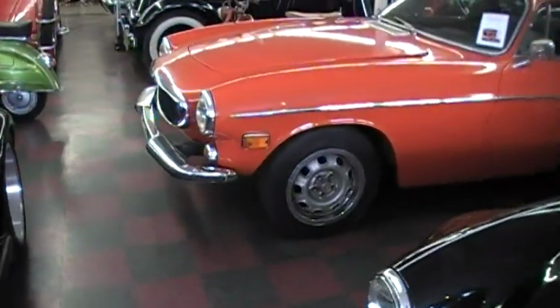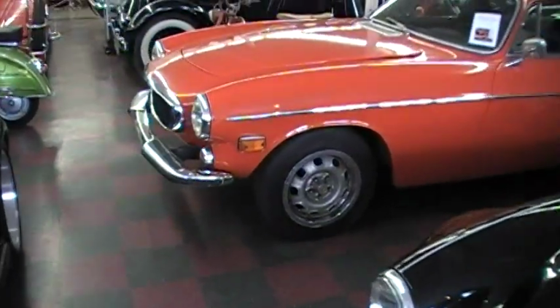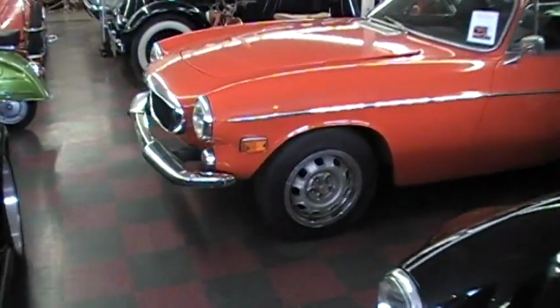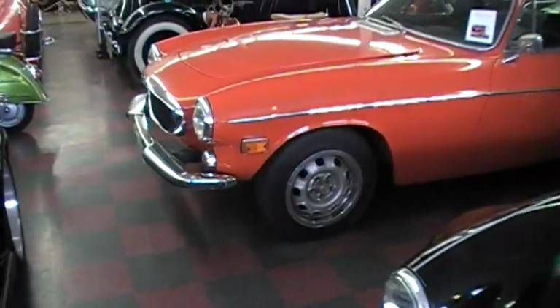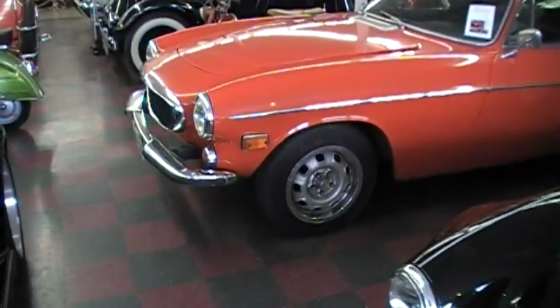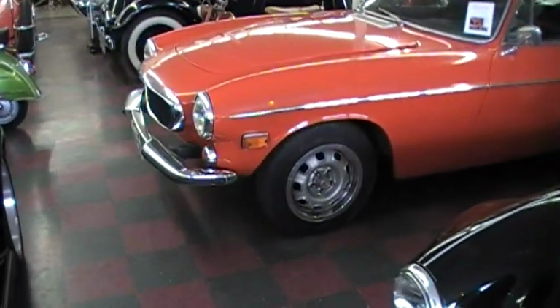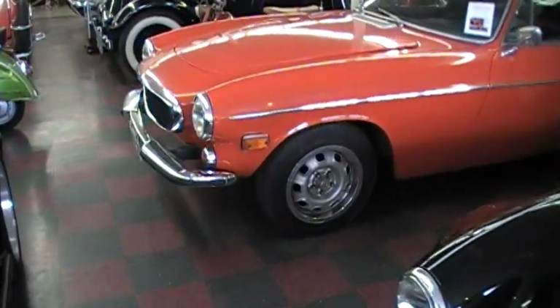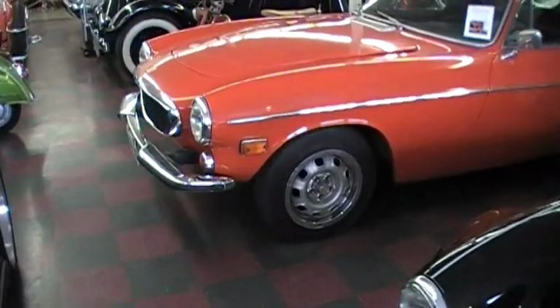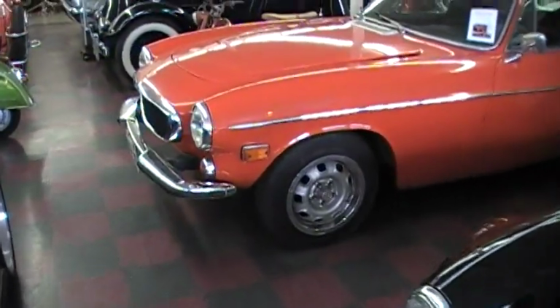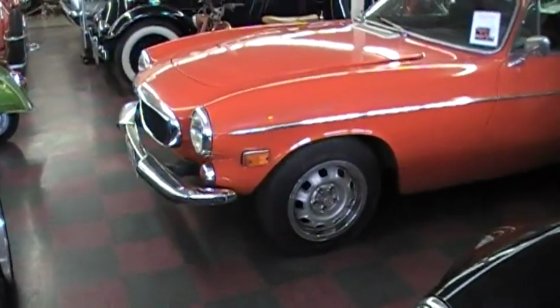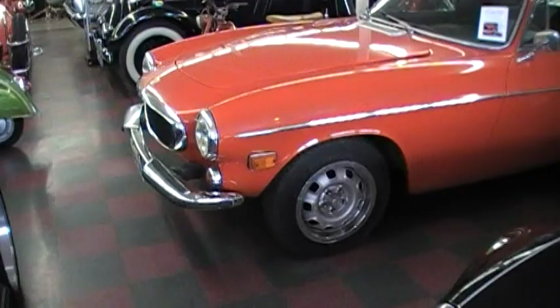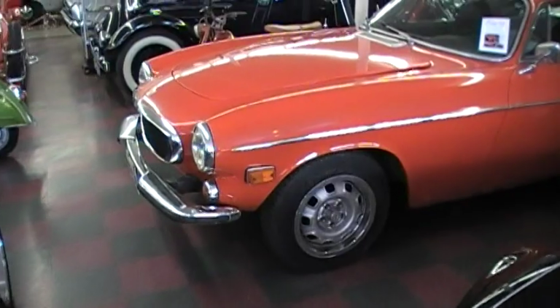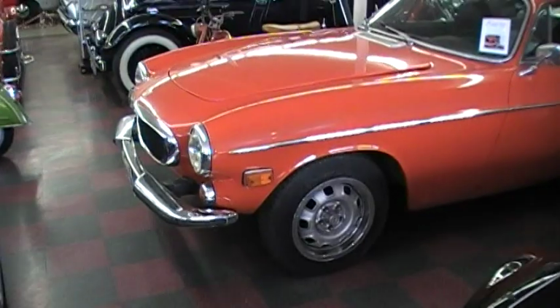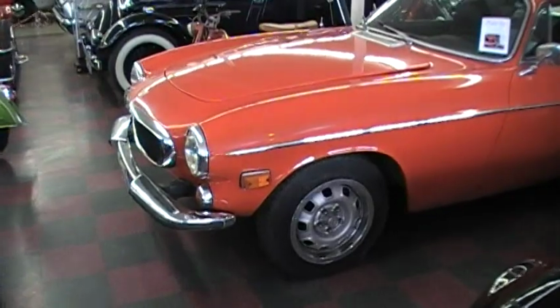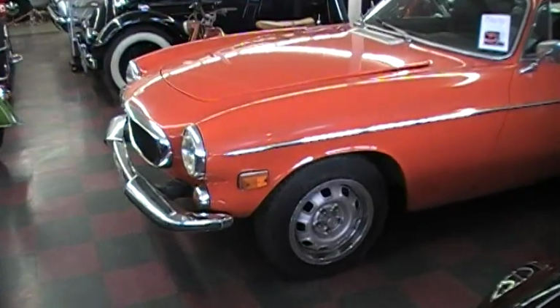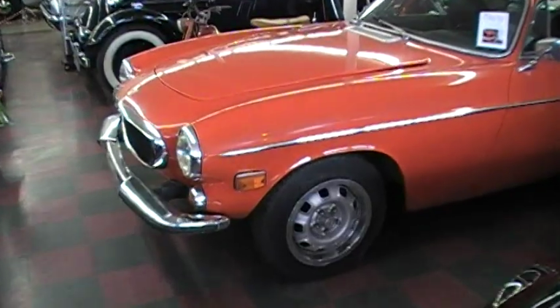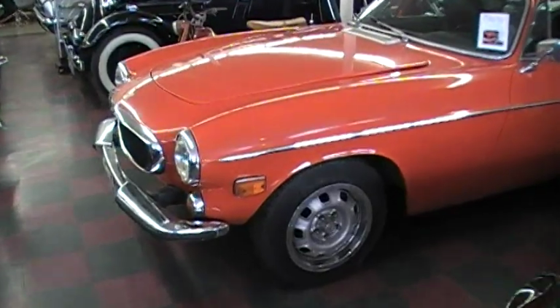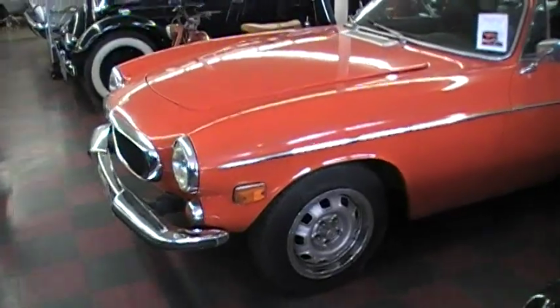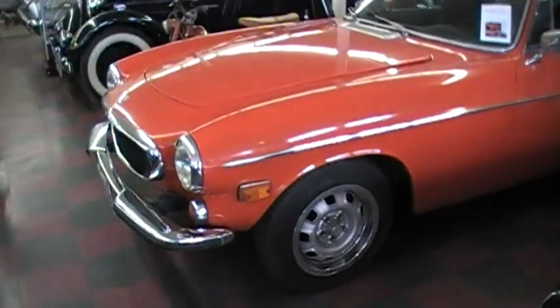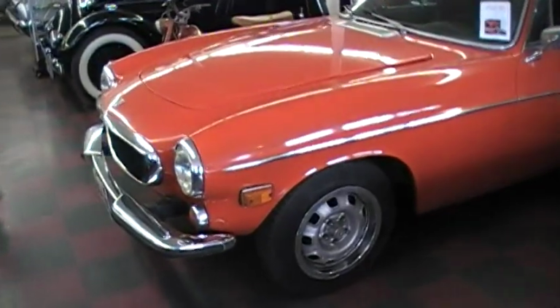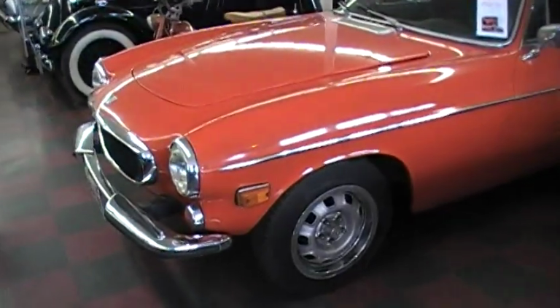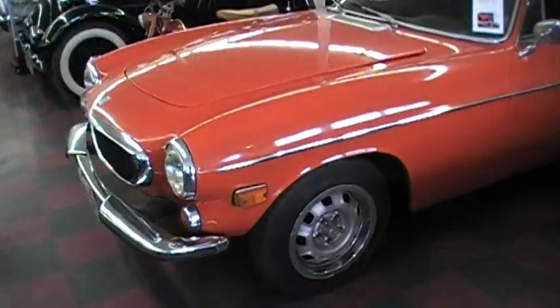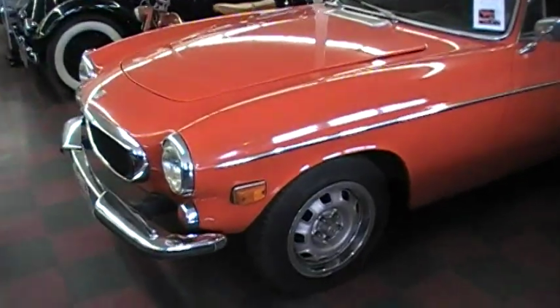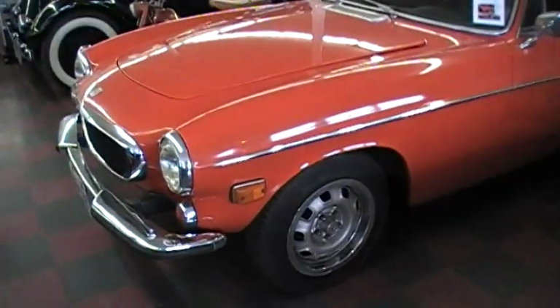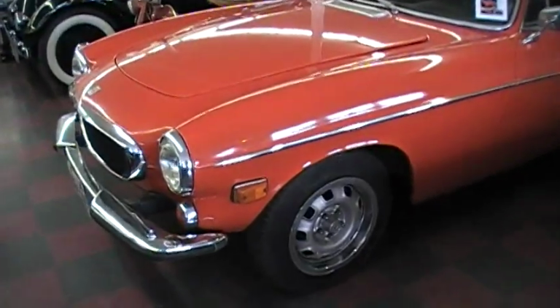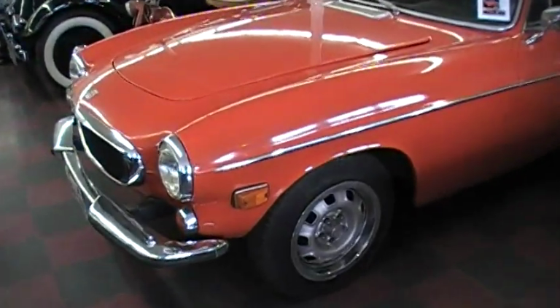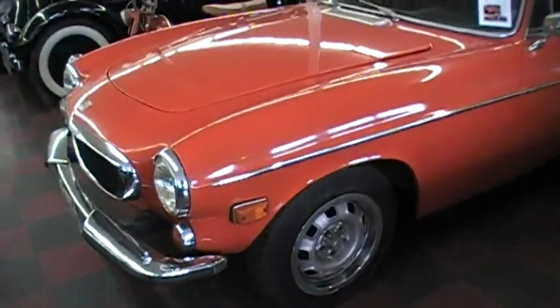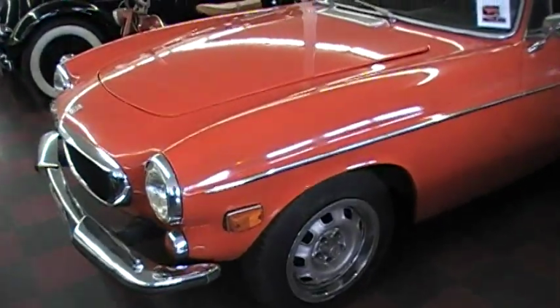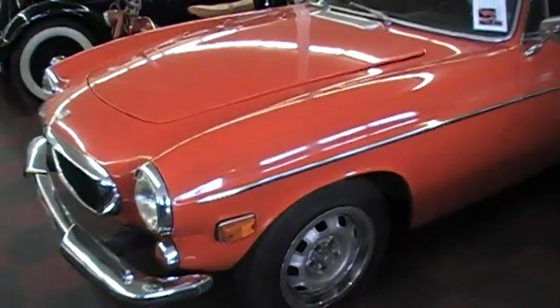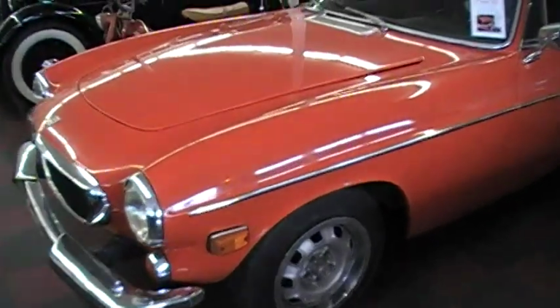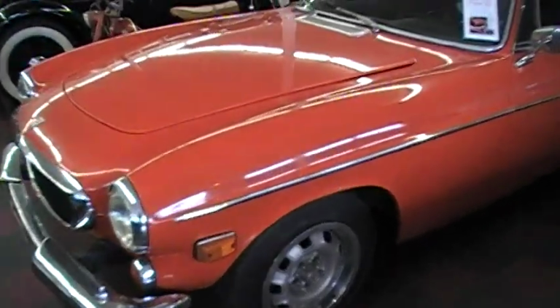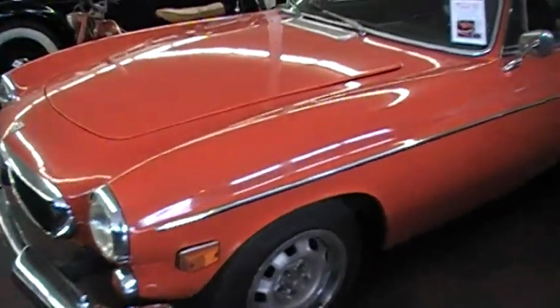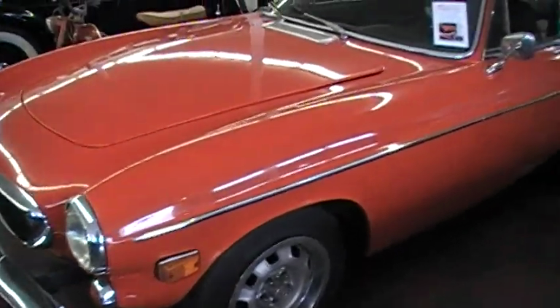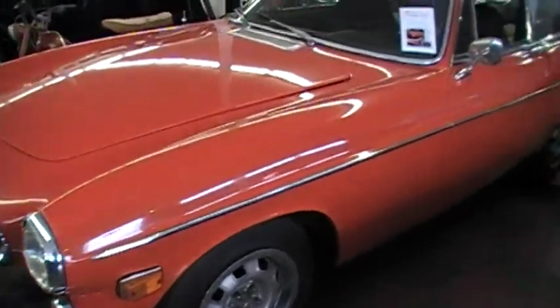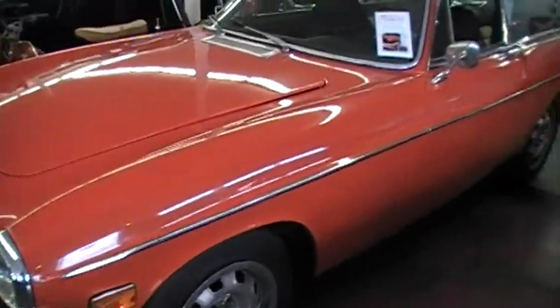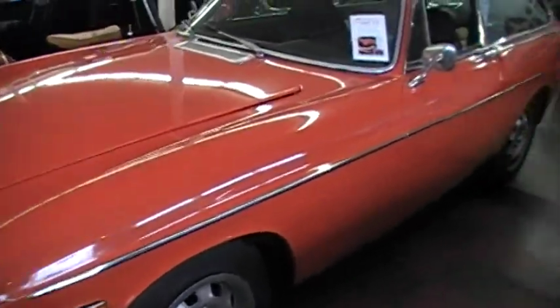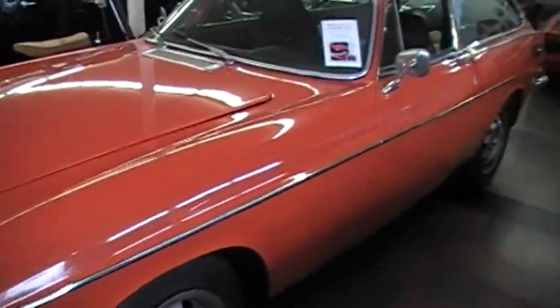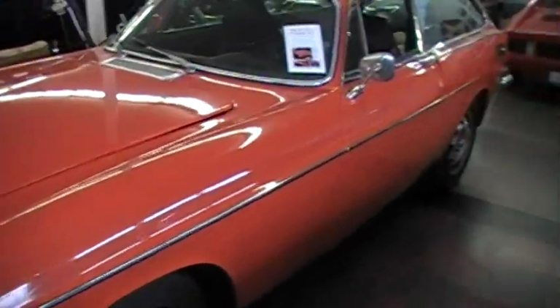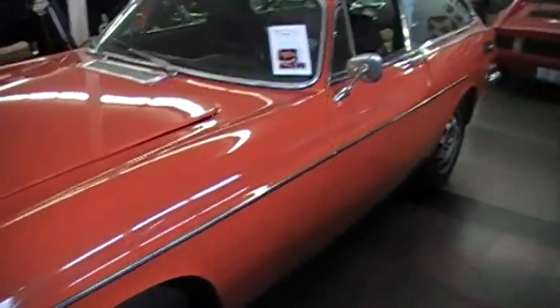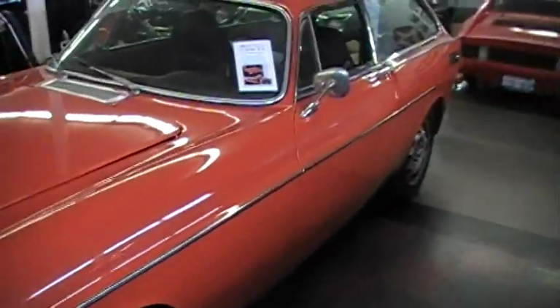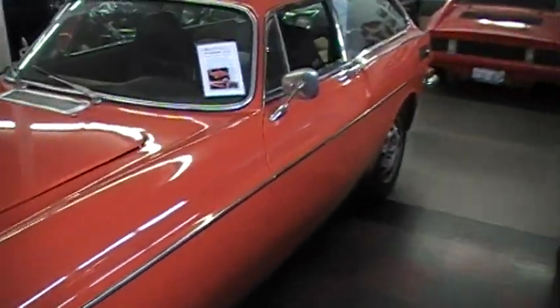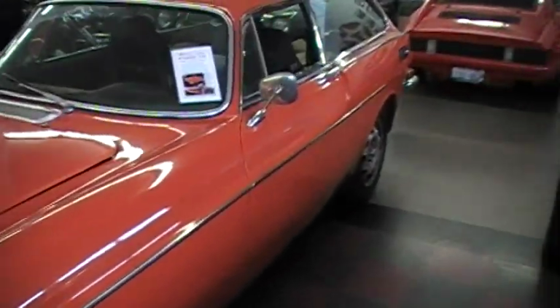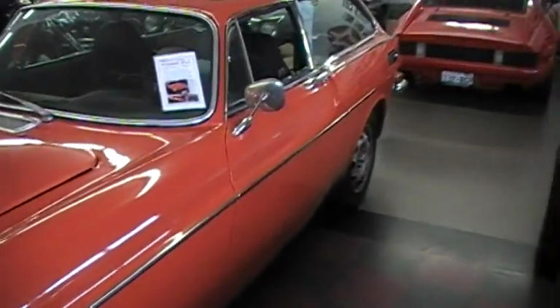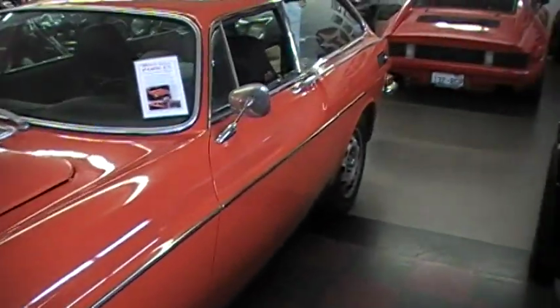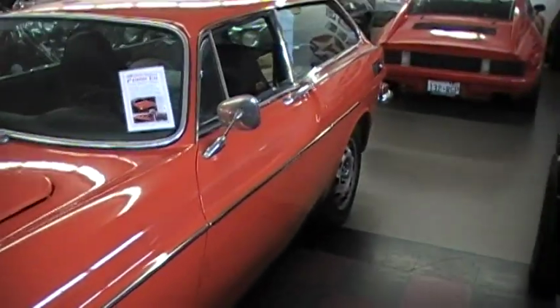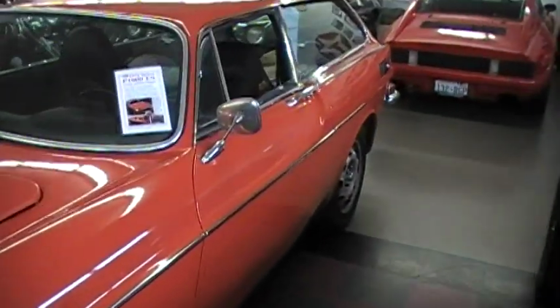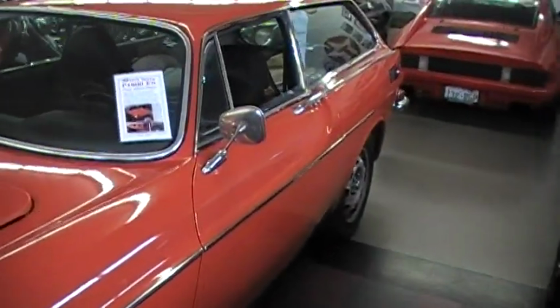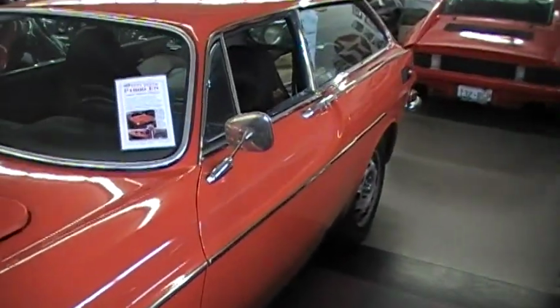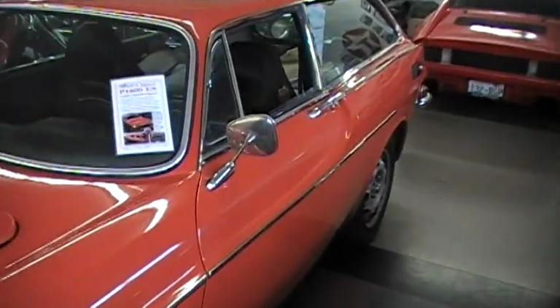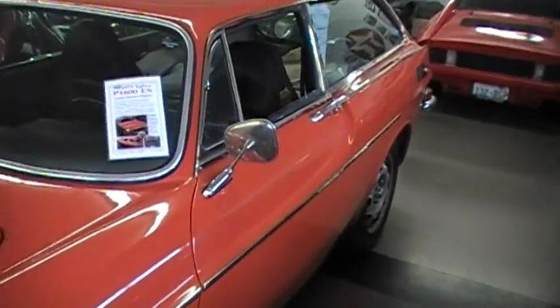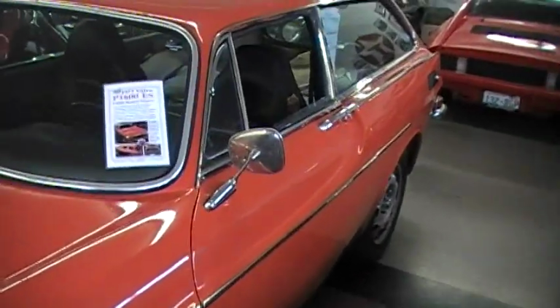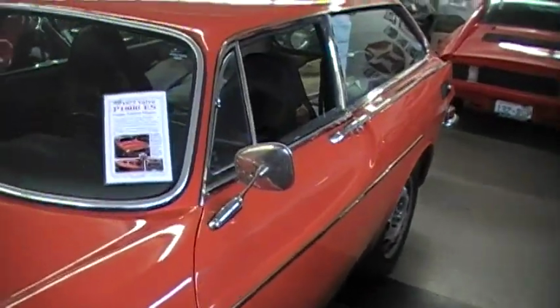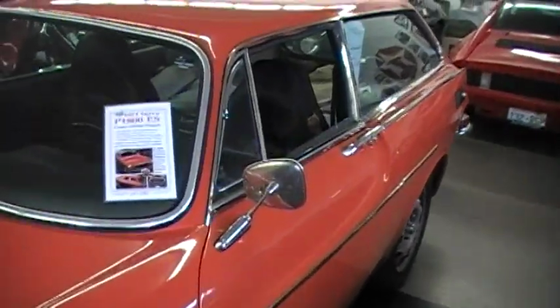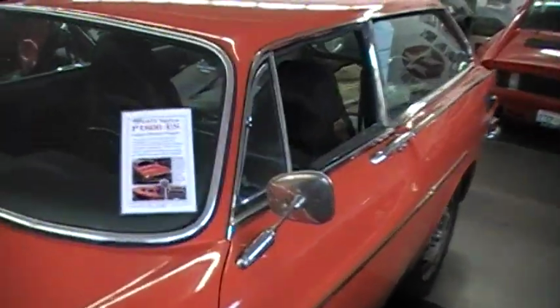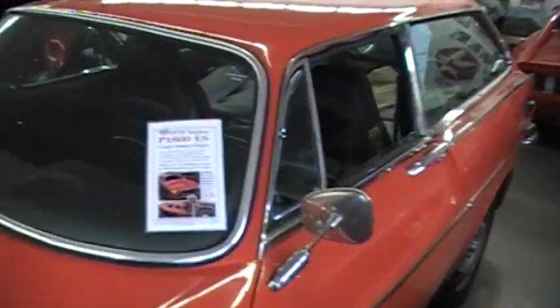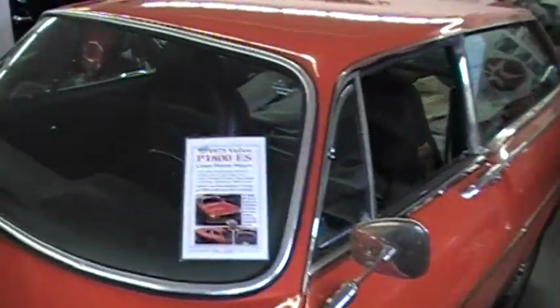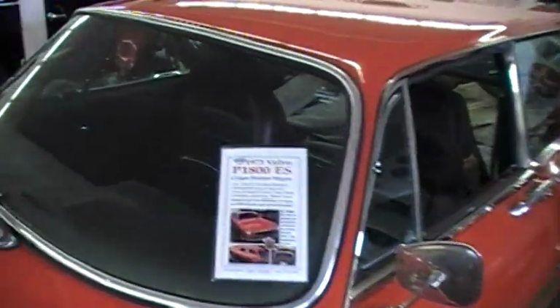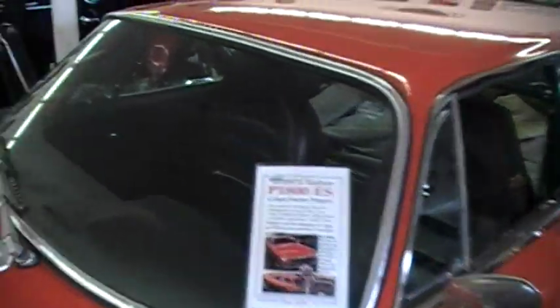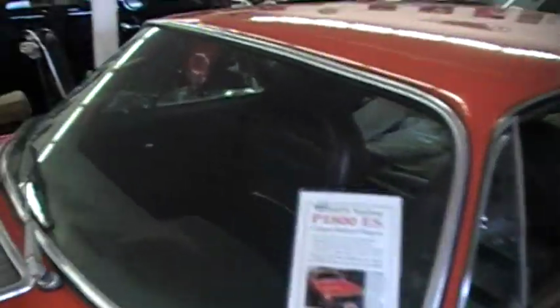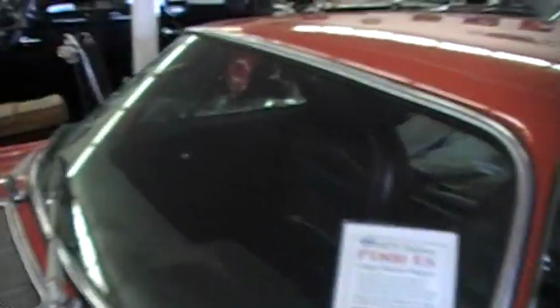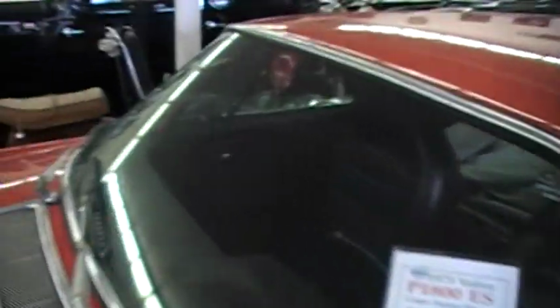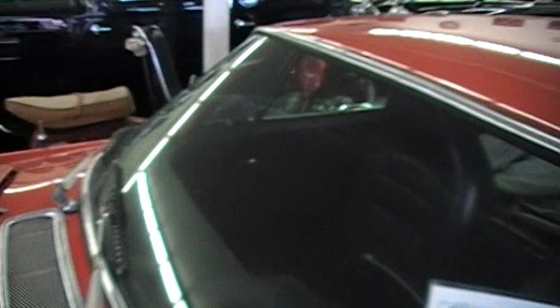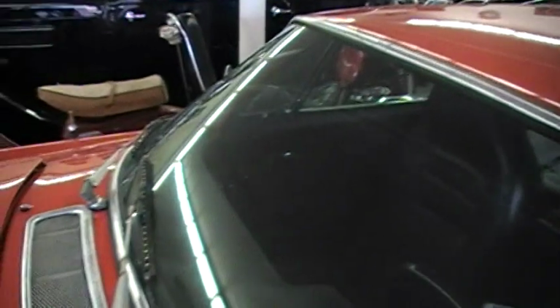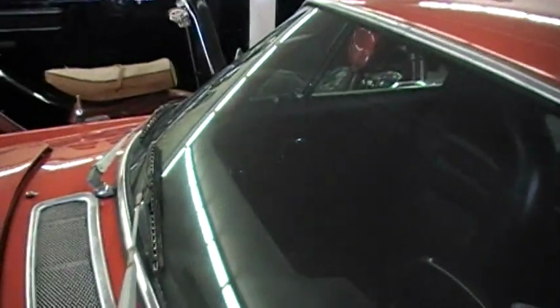This is a very, very solid car. Again, professionally repainted, very straight, very low rust. Let's take a quick look at the engine.